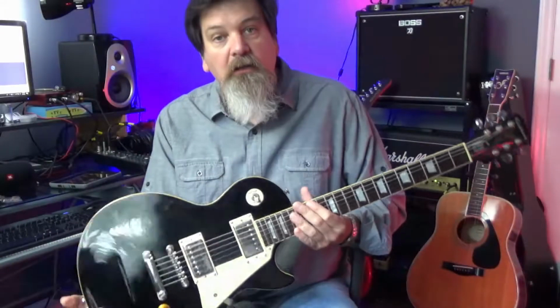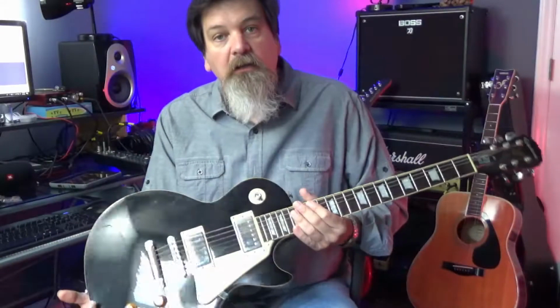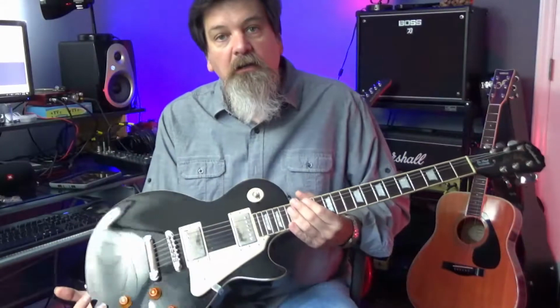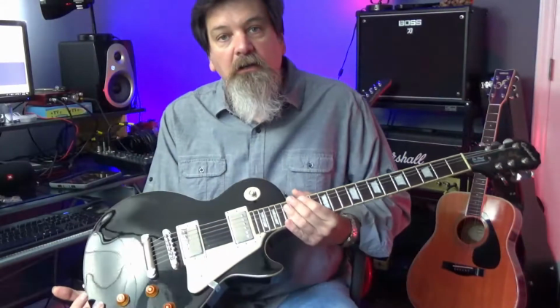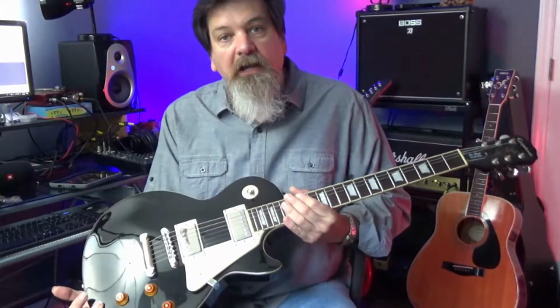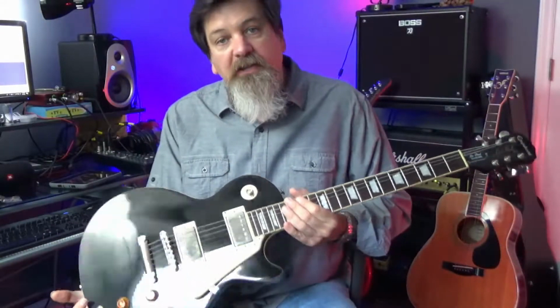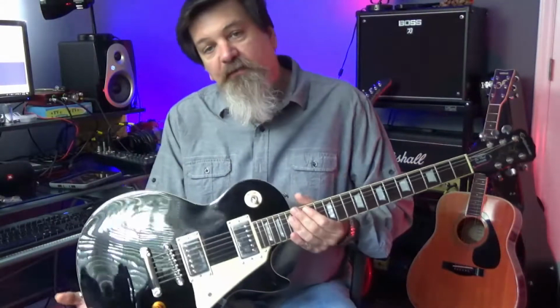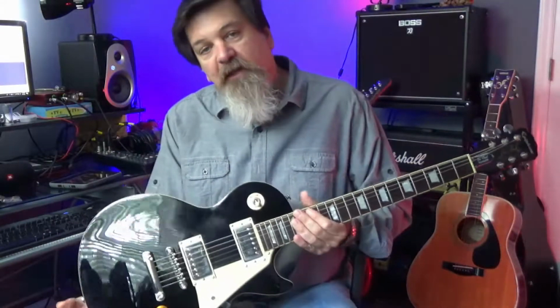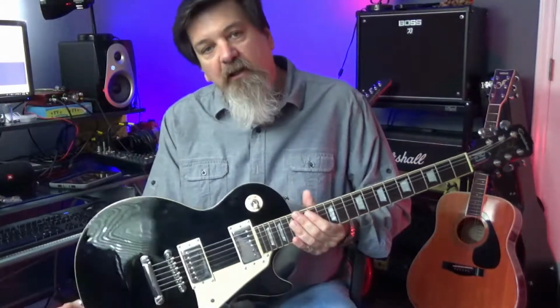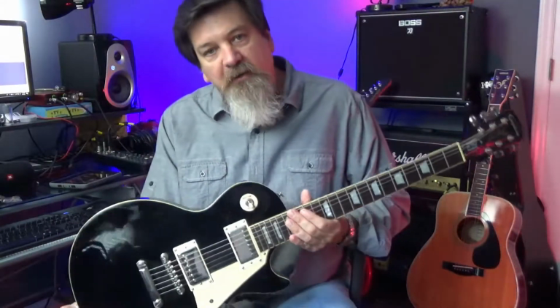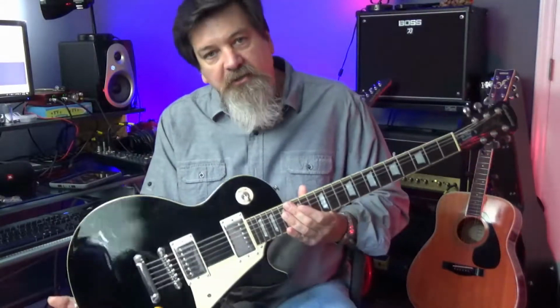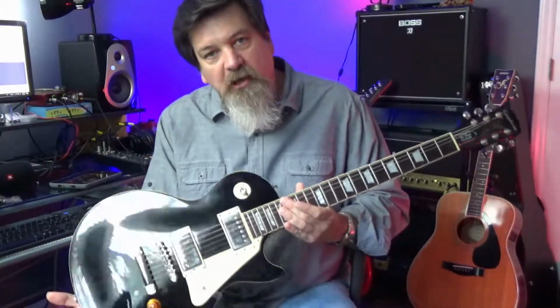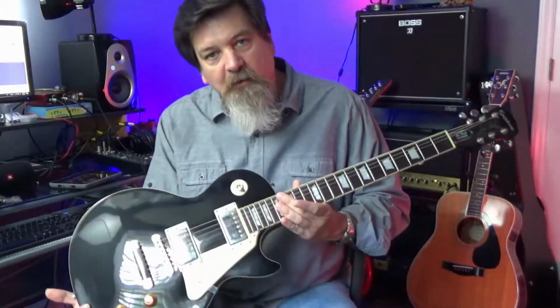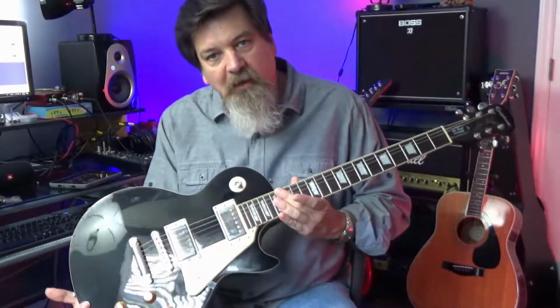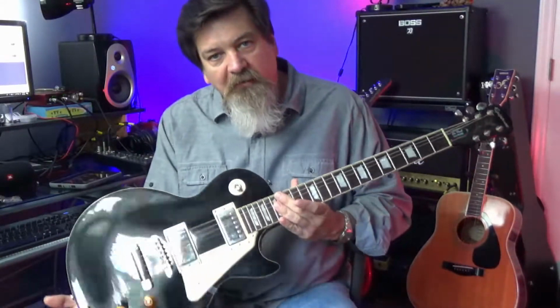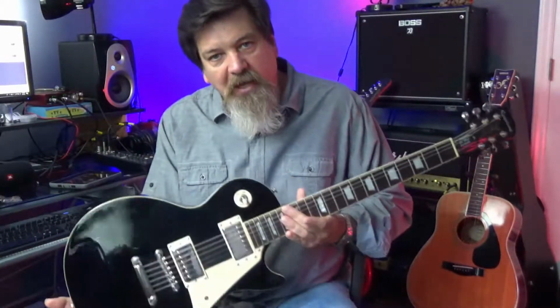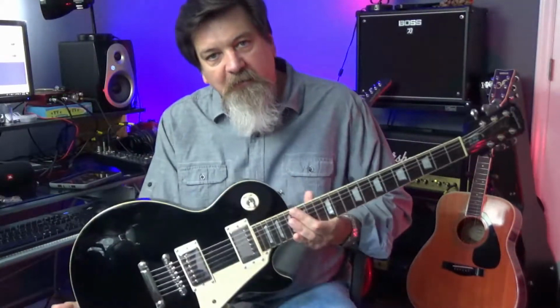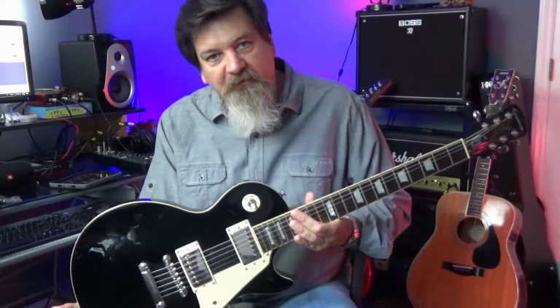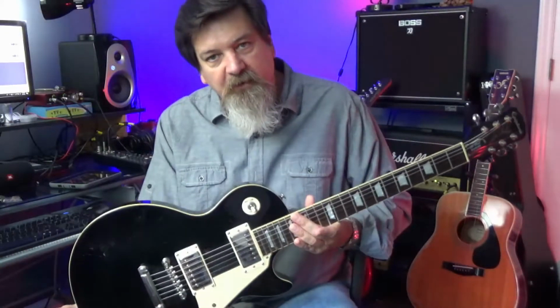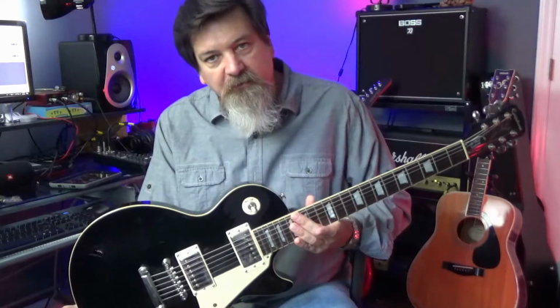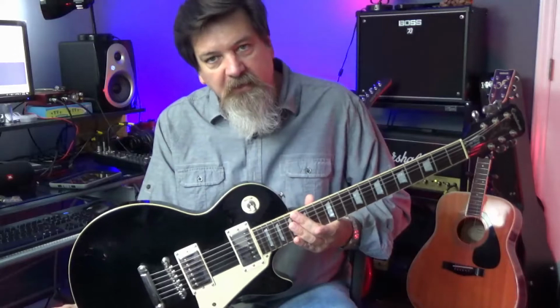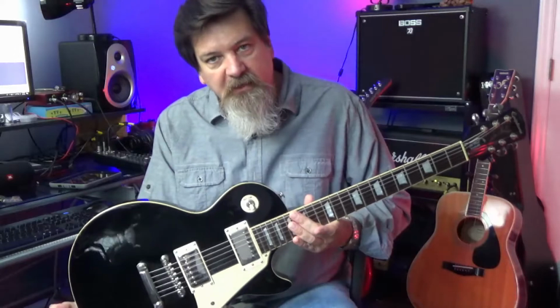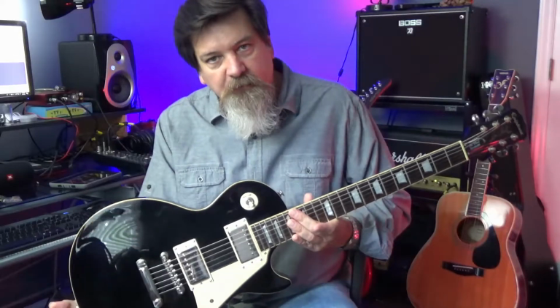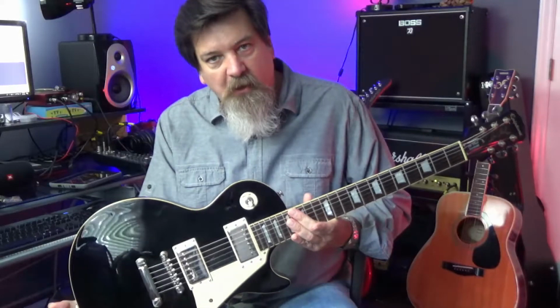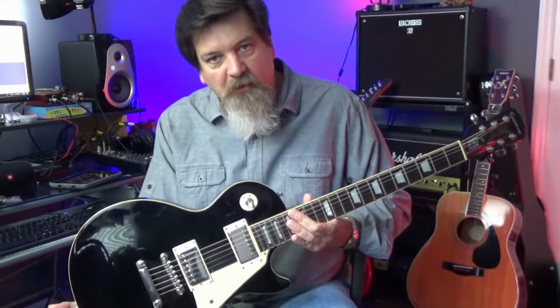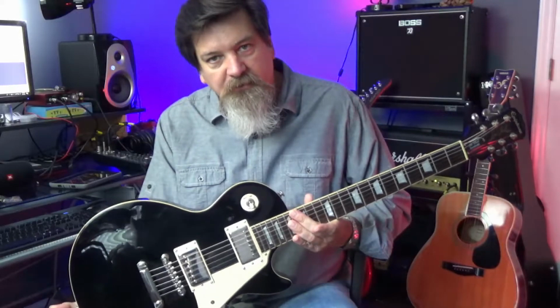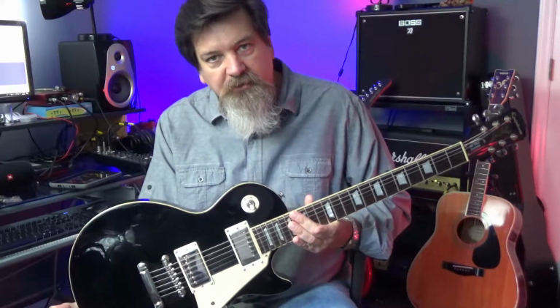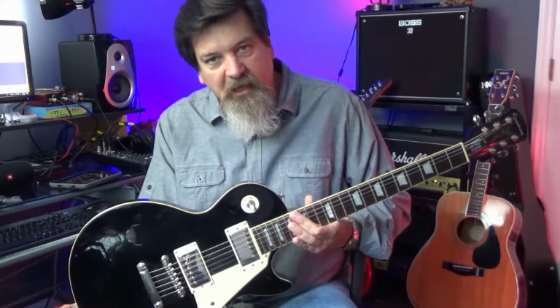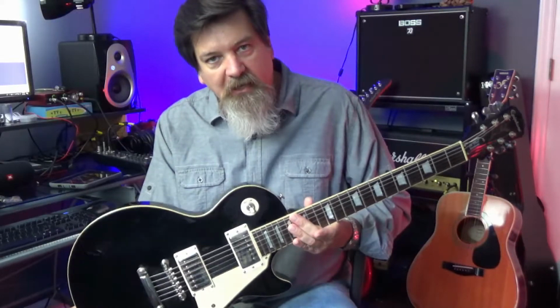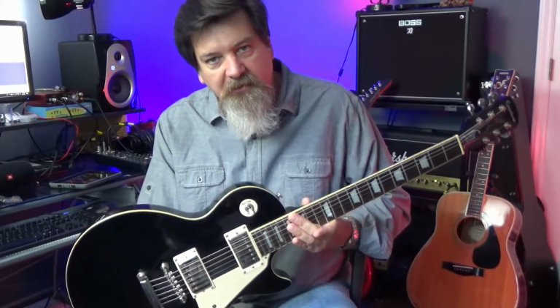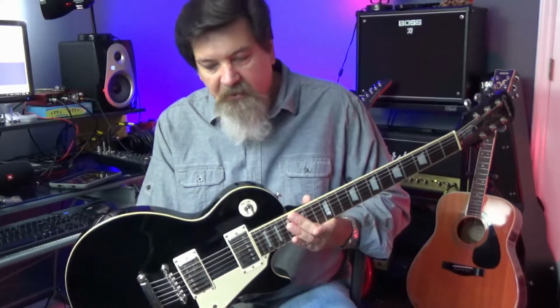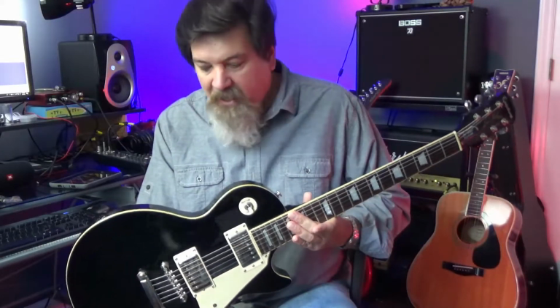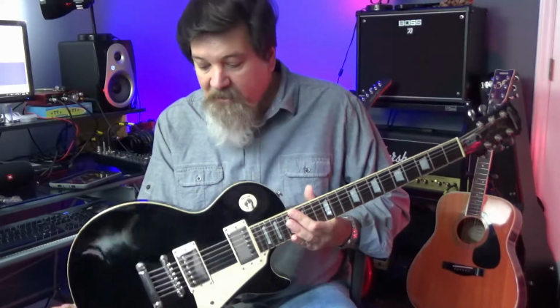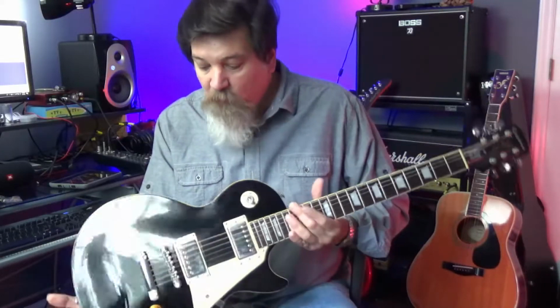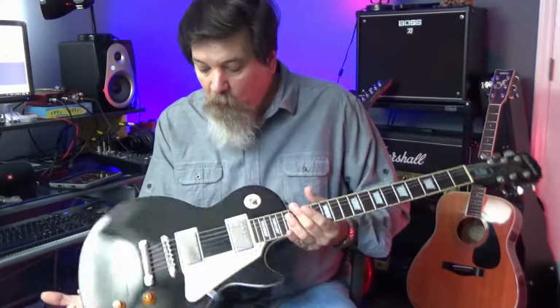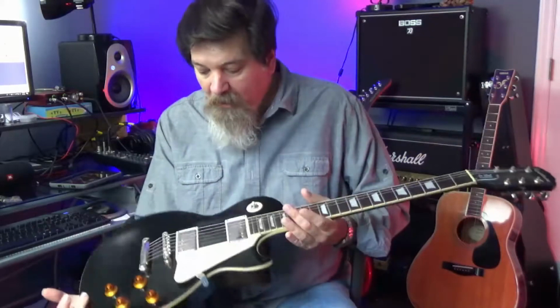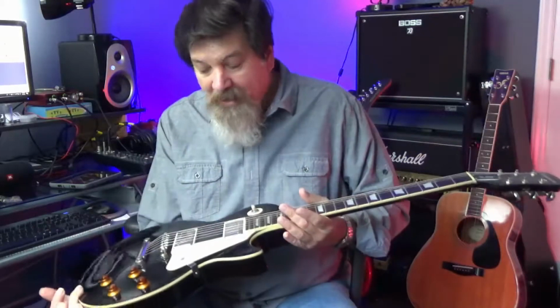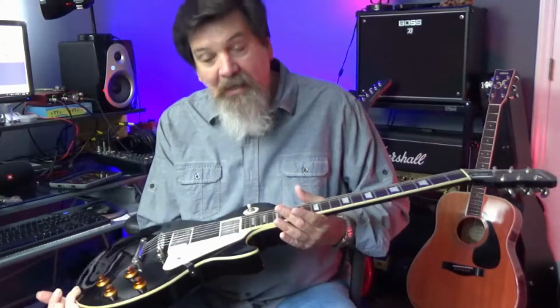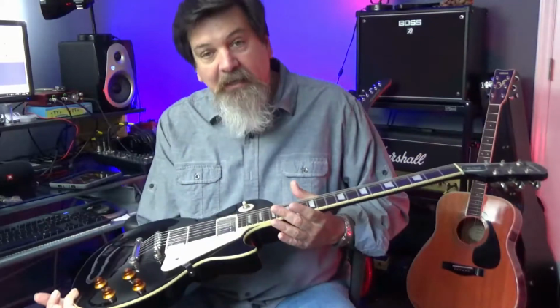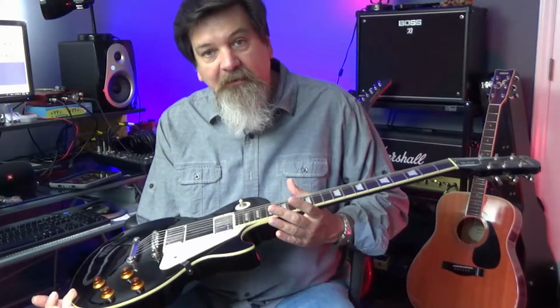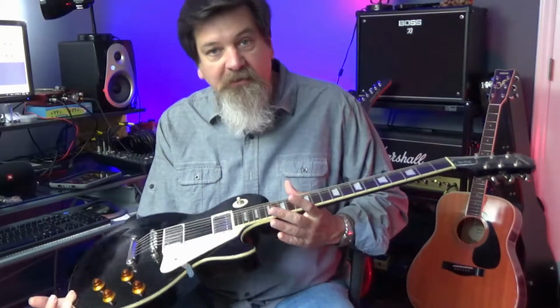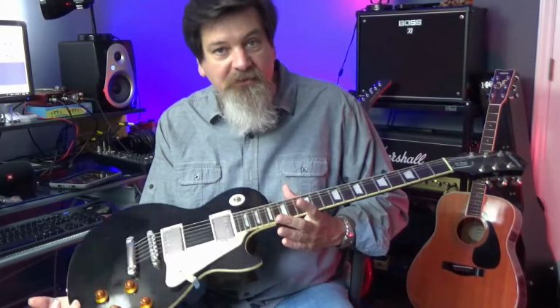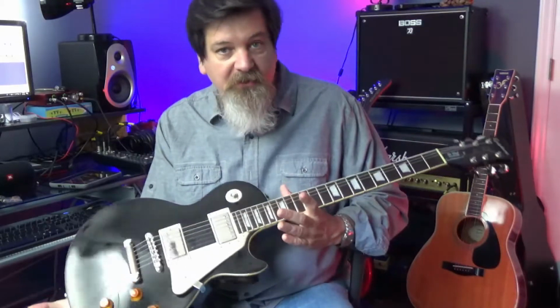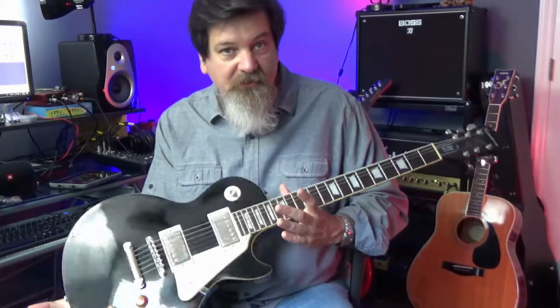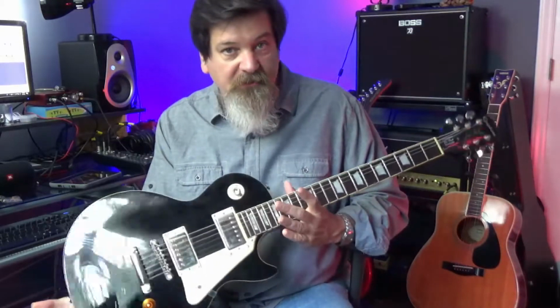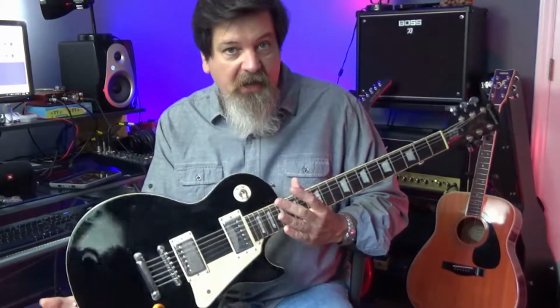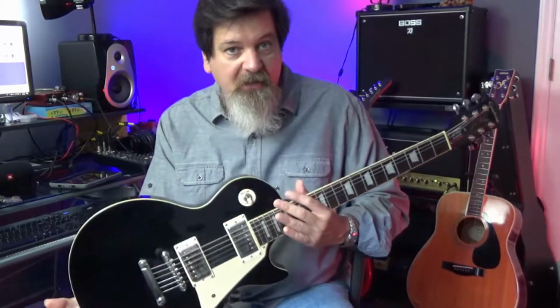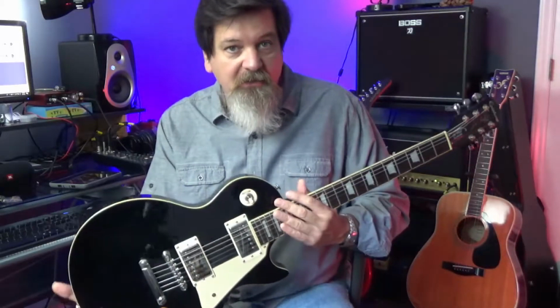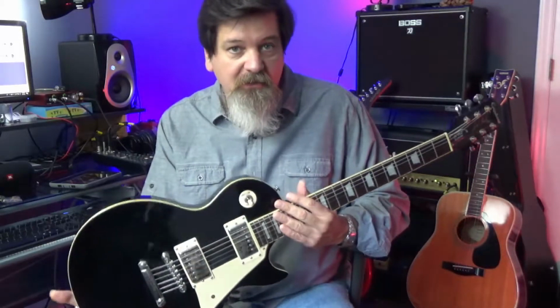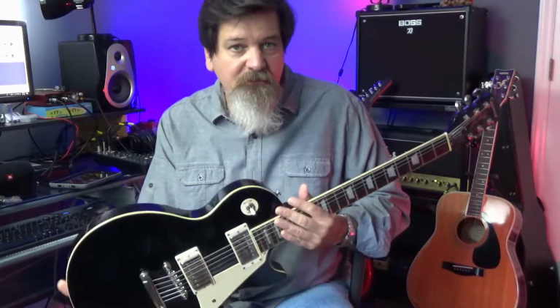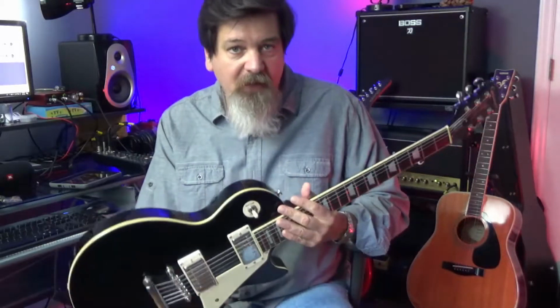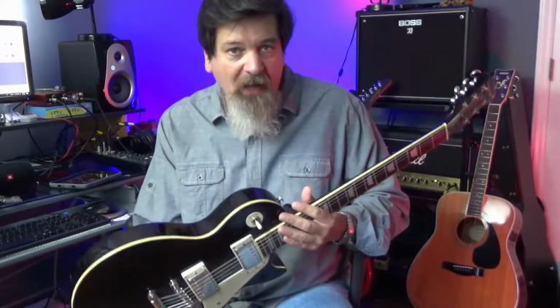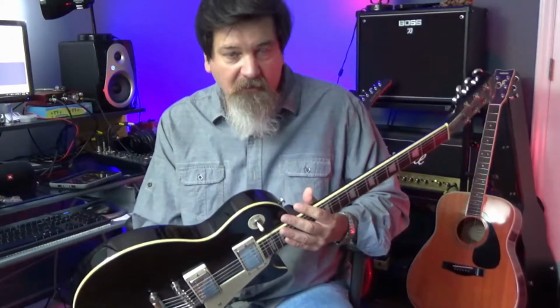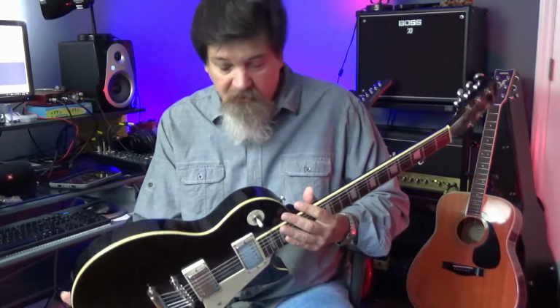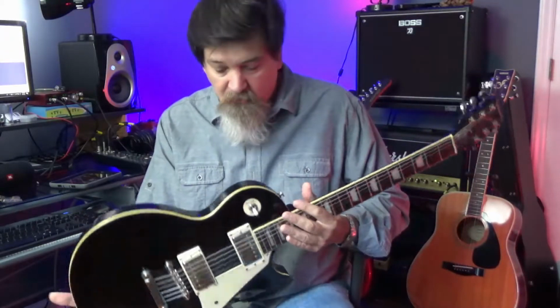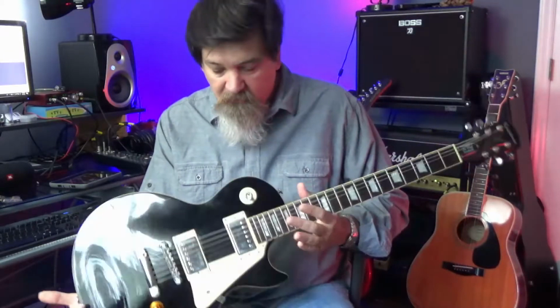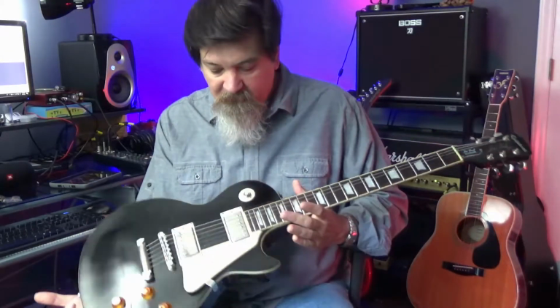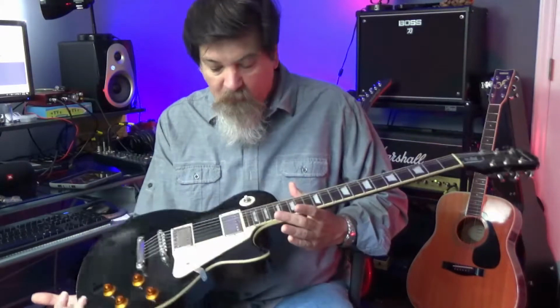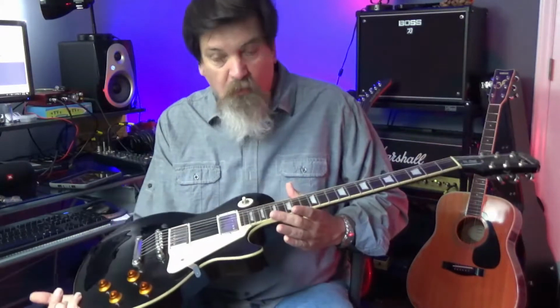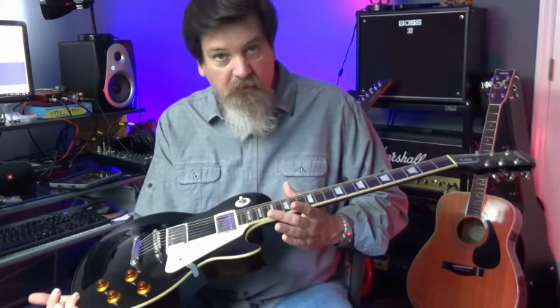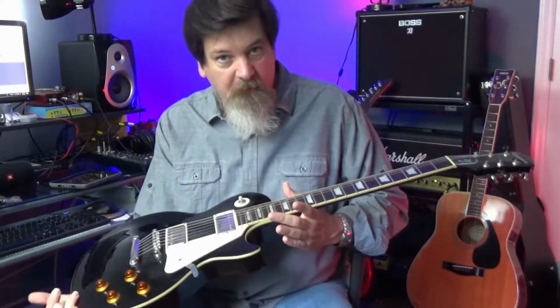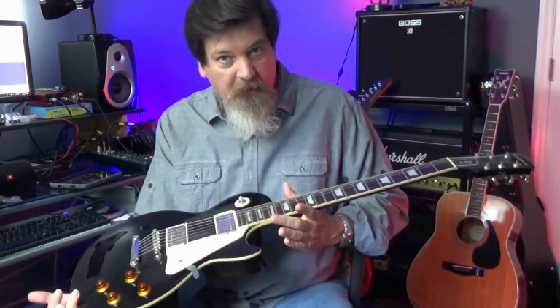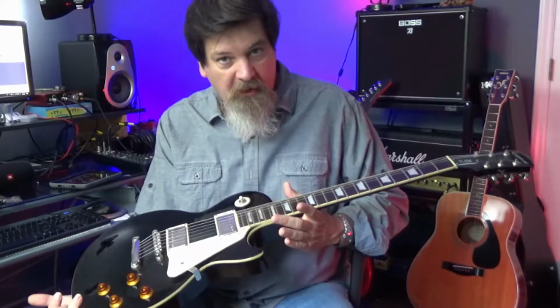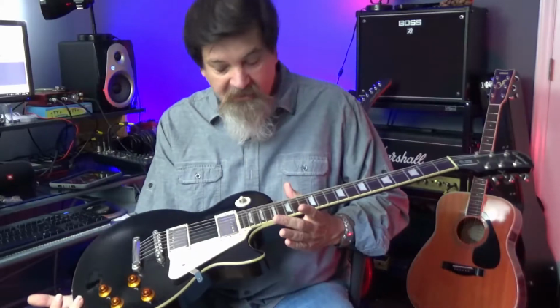In this video I'm going to talk about the Epiphone Les Paul Standard and why this is a good value for the price.